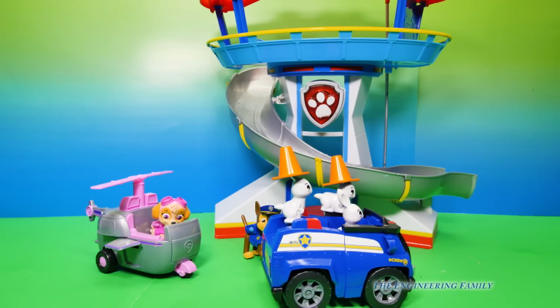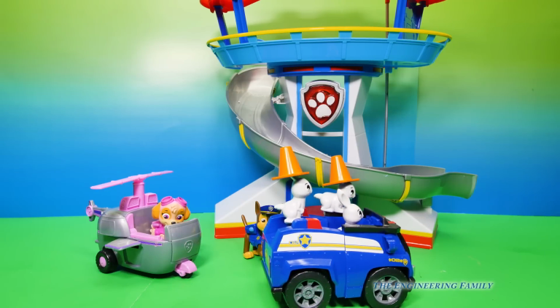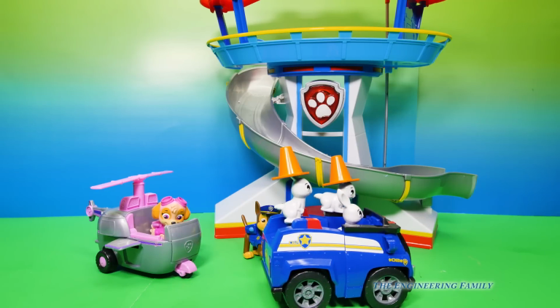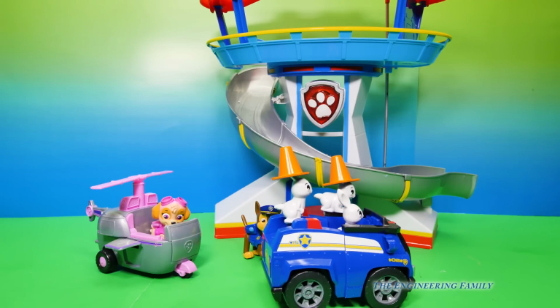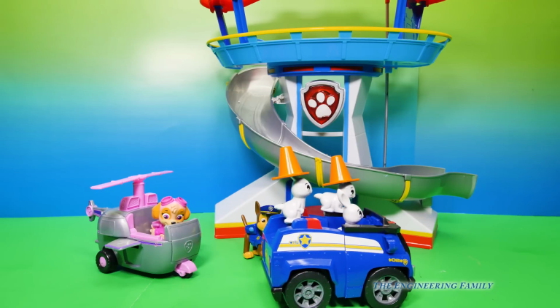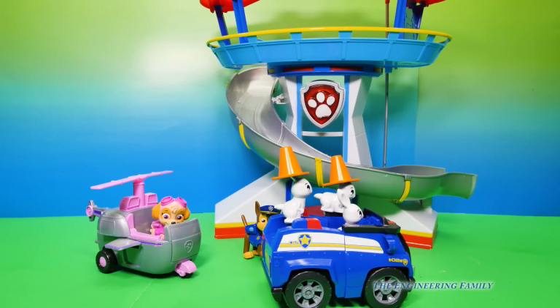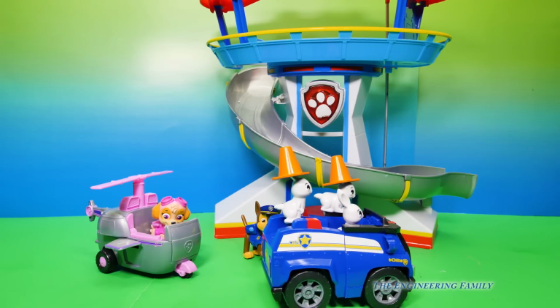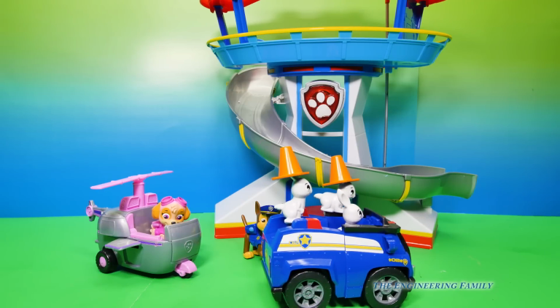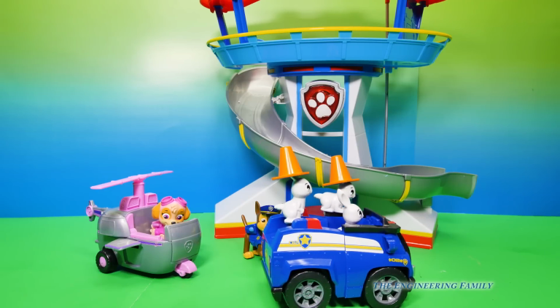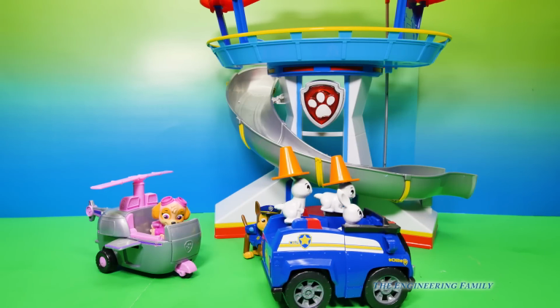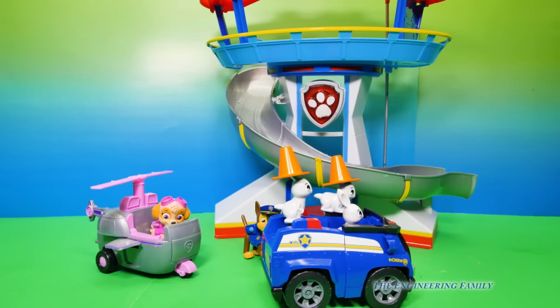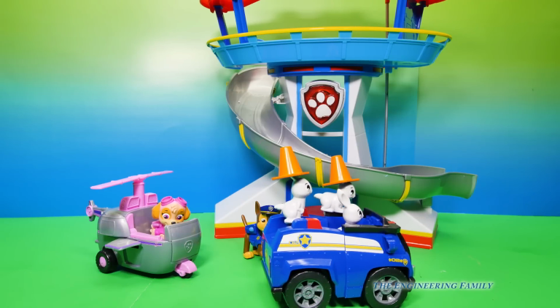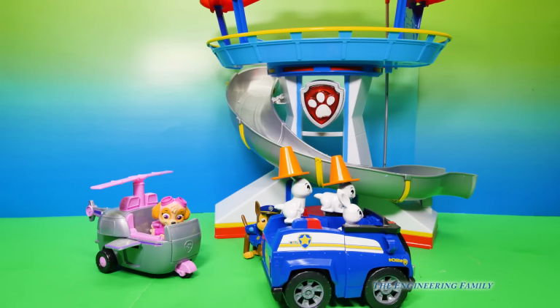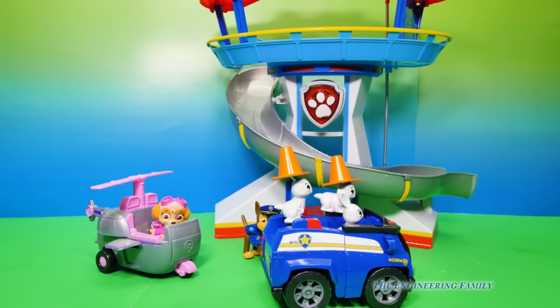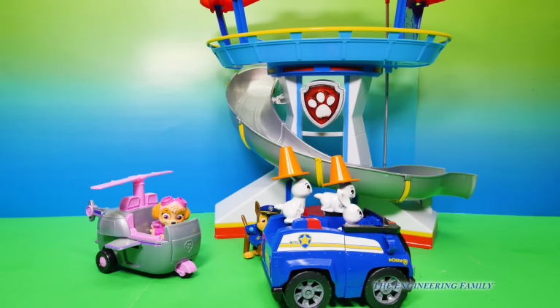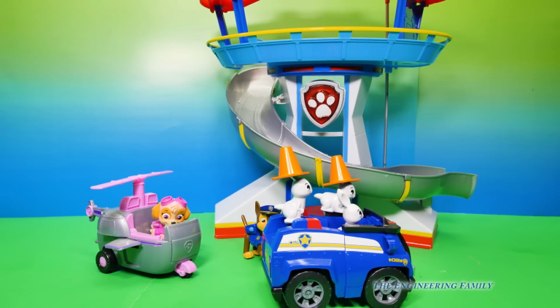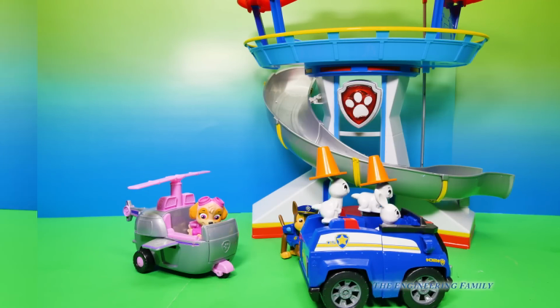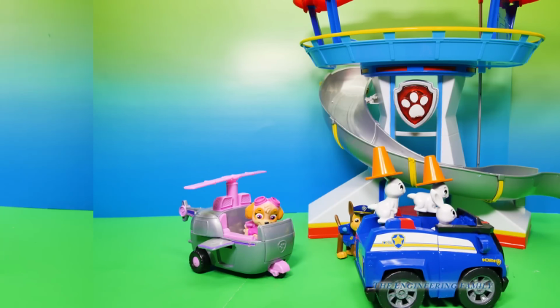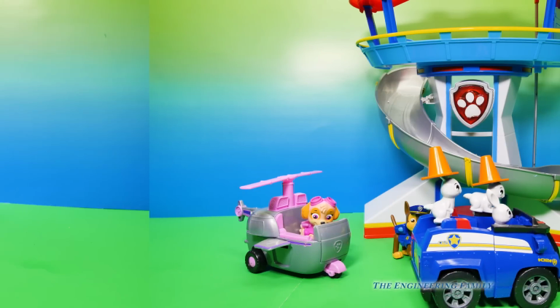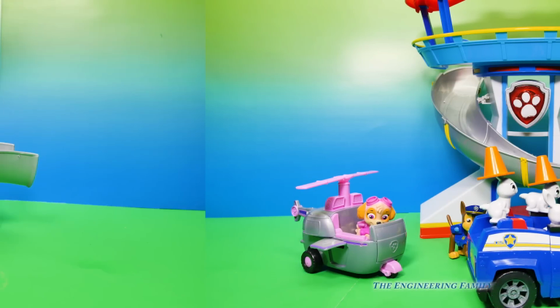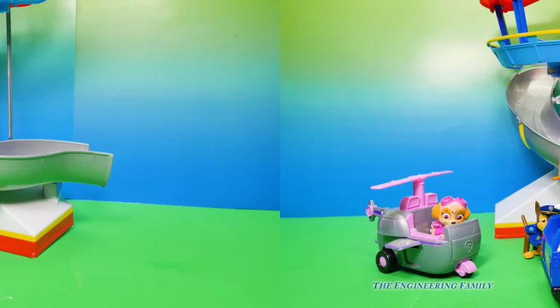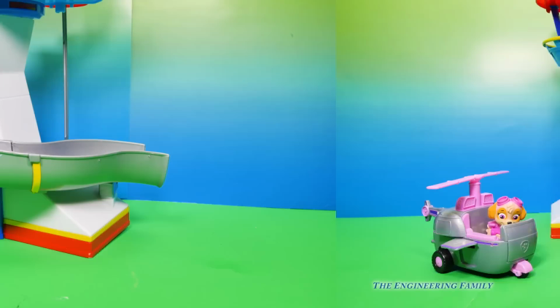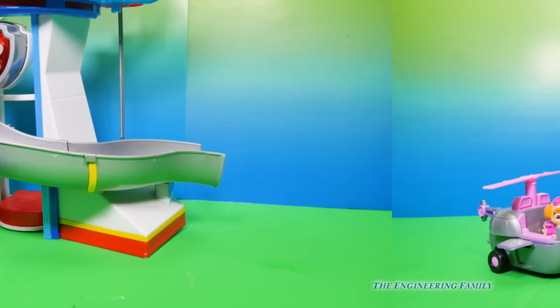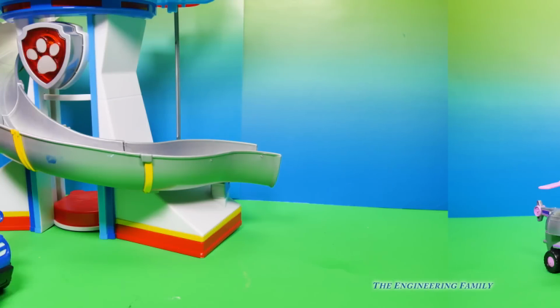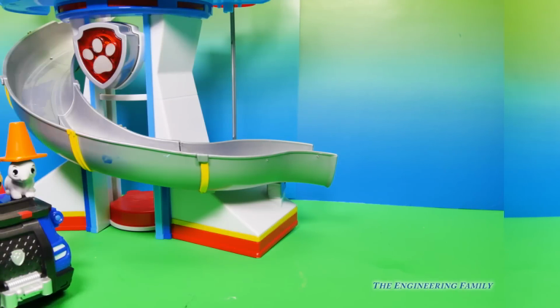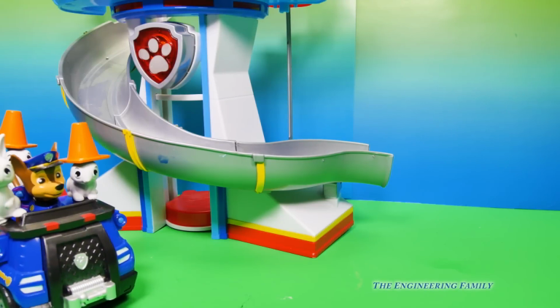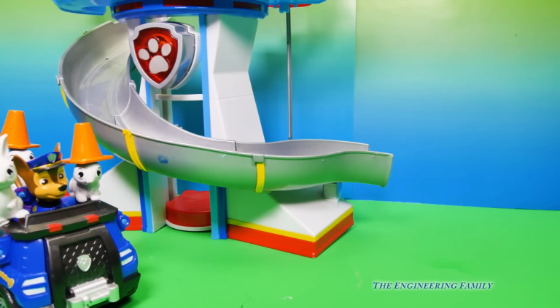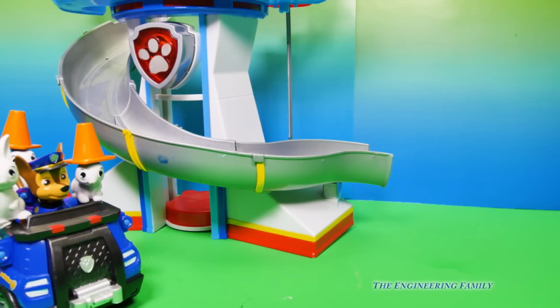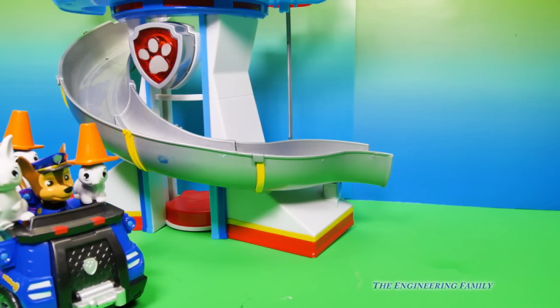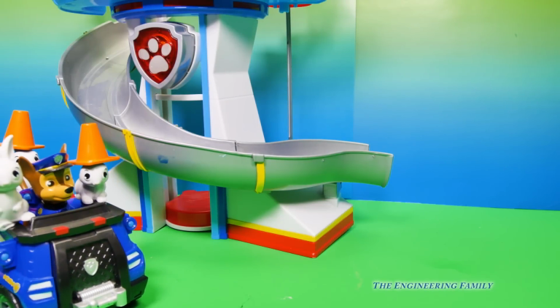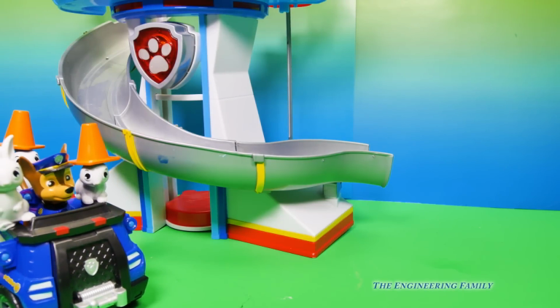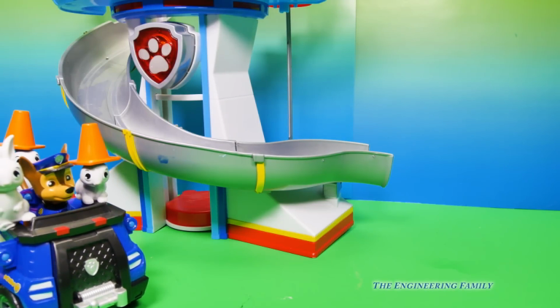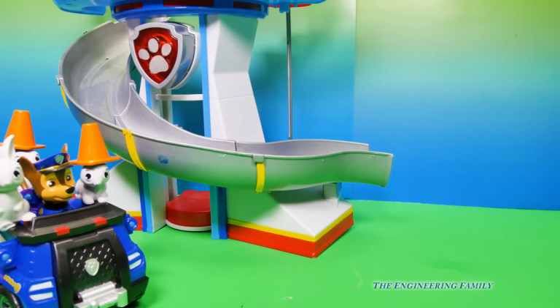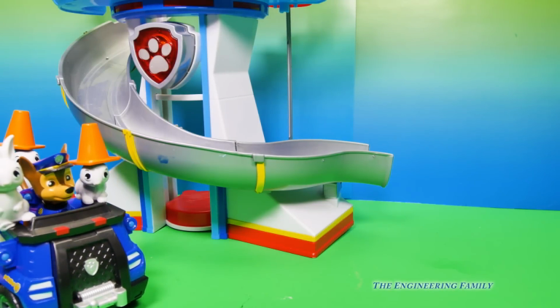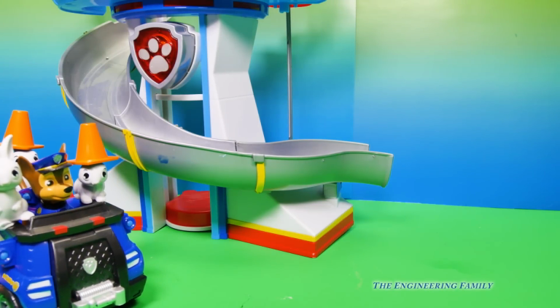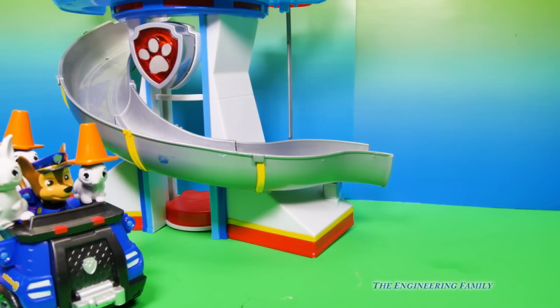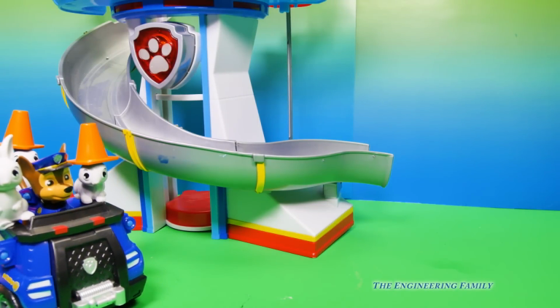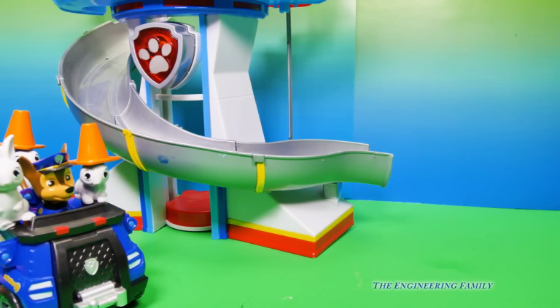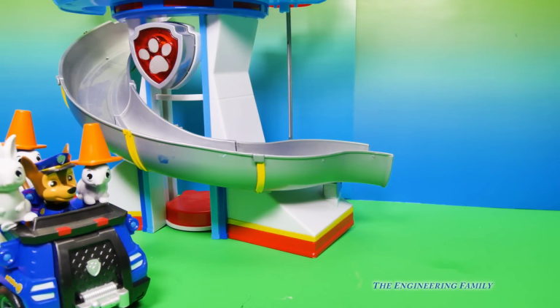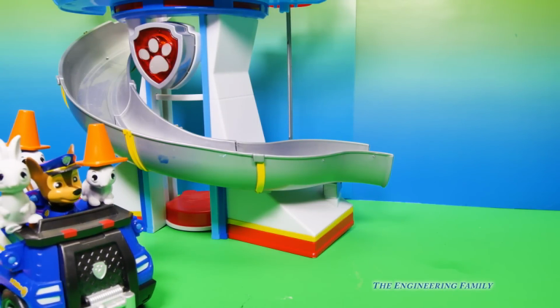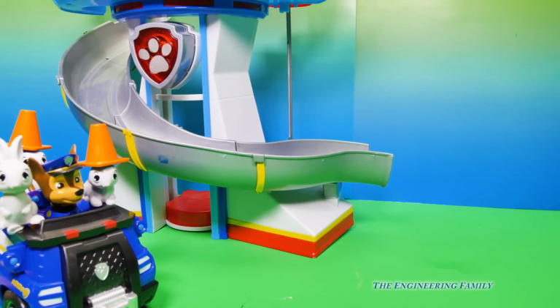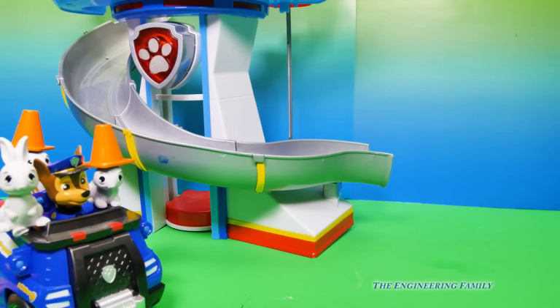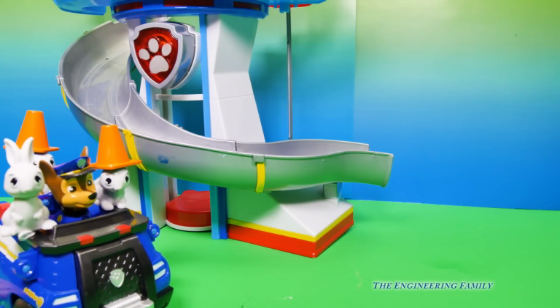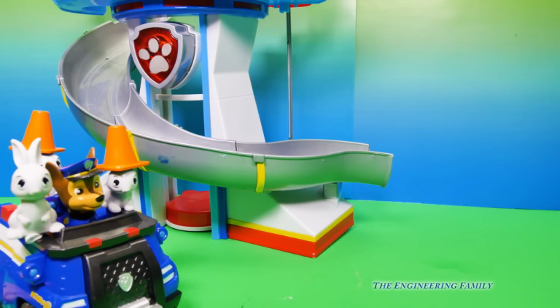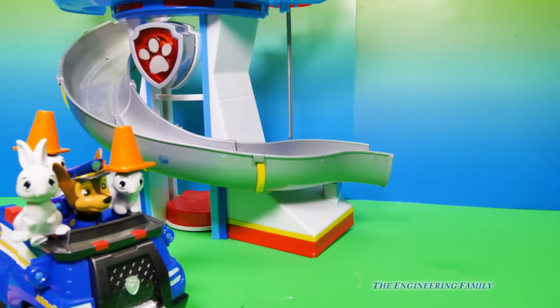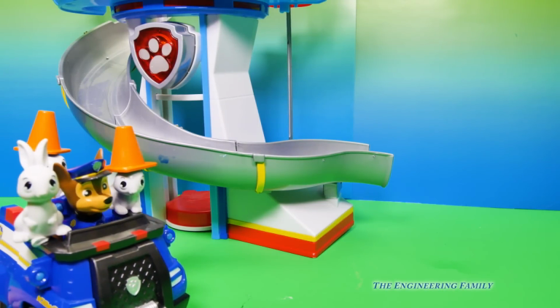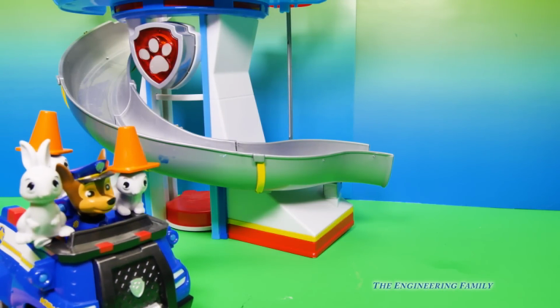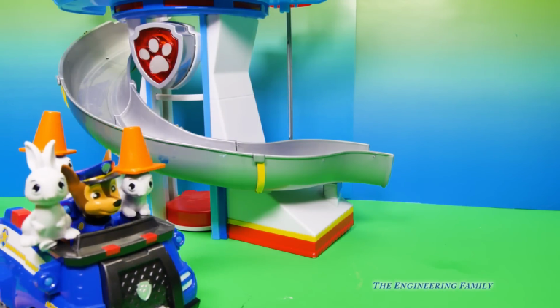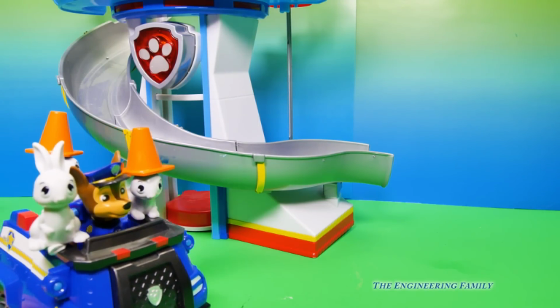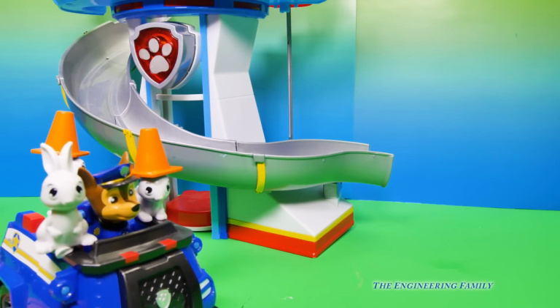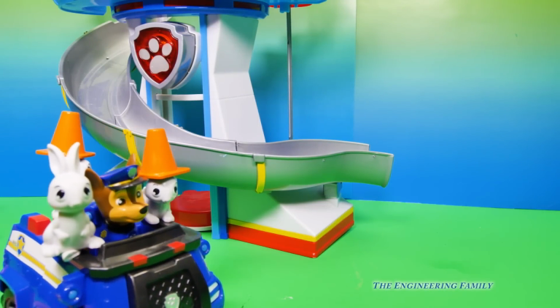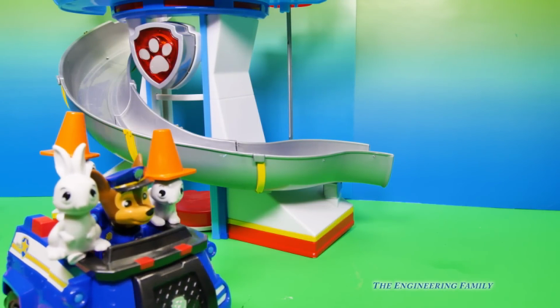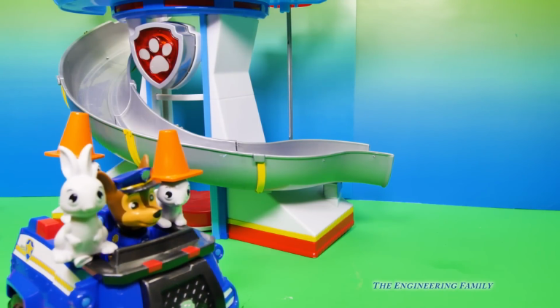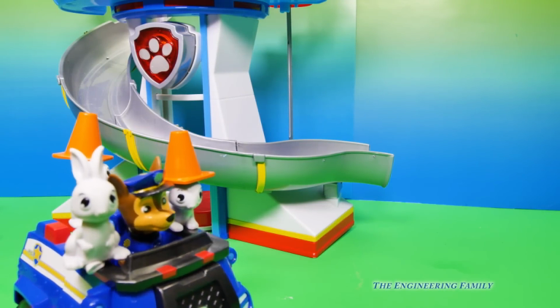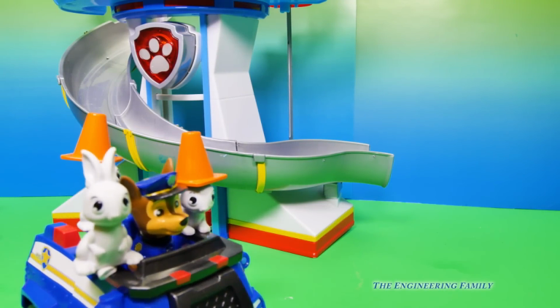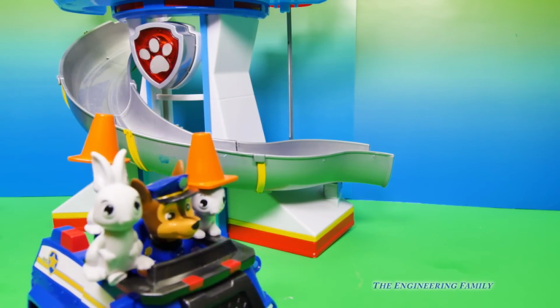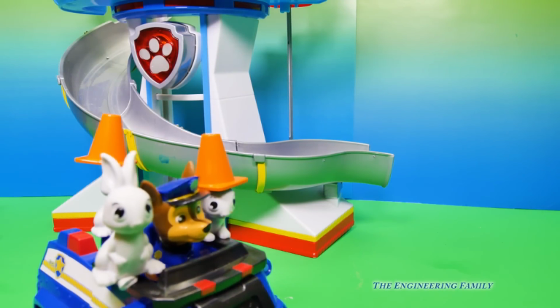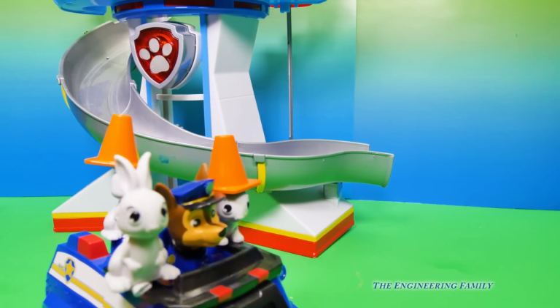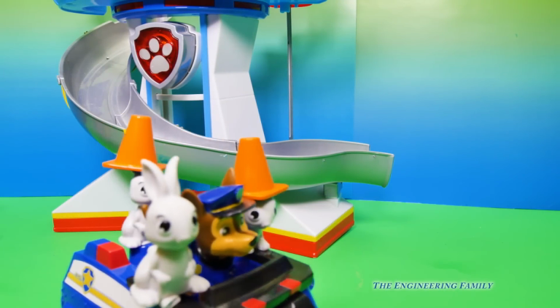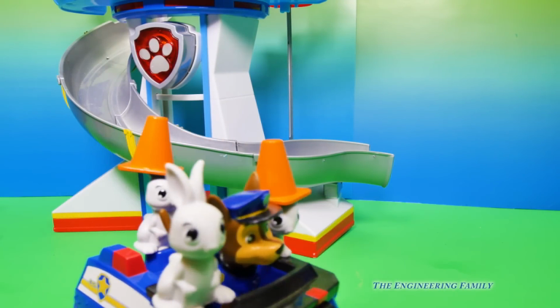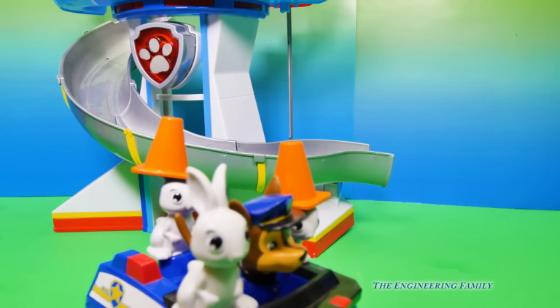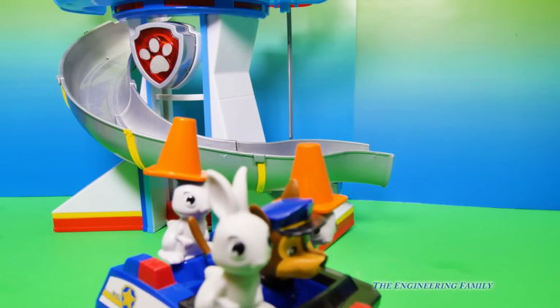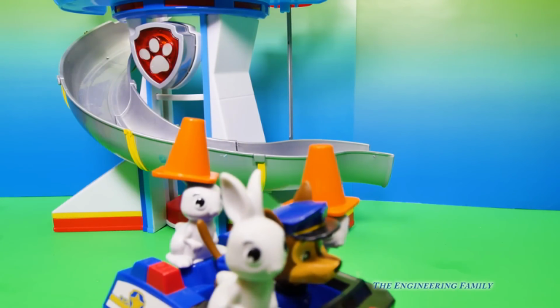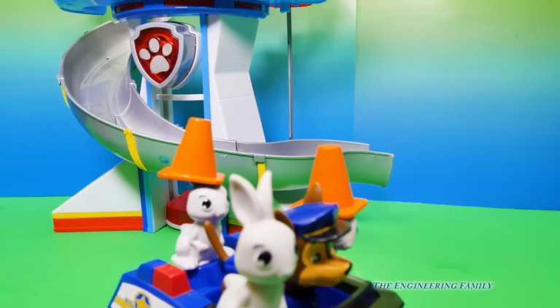Chase and Skye better catch those bunnies. Look, Chase is back in his police cruiser. But the bunnies are there too.